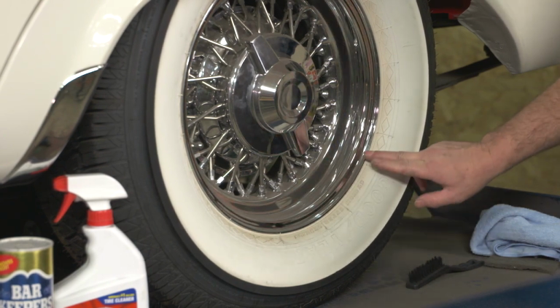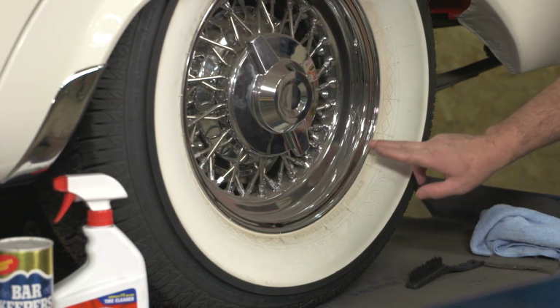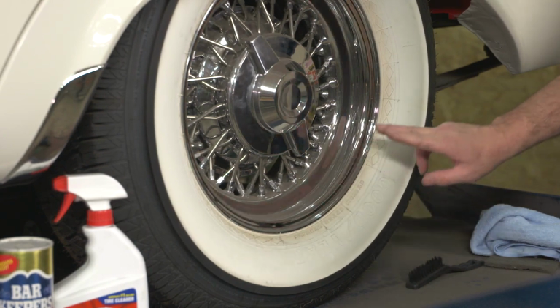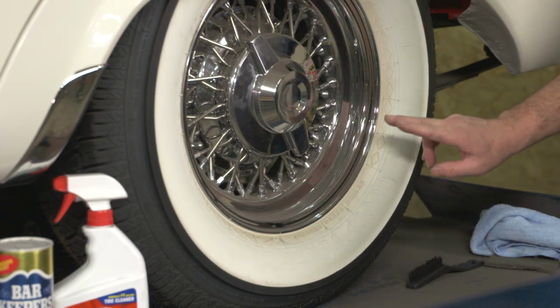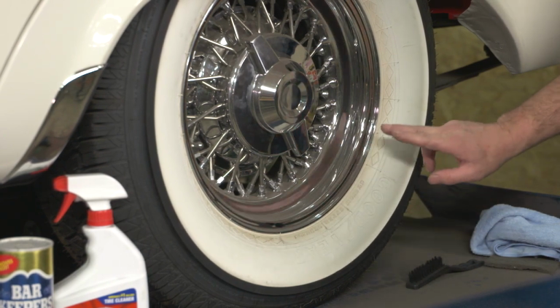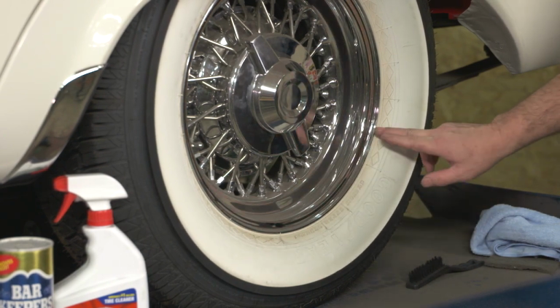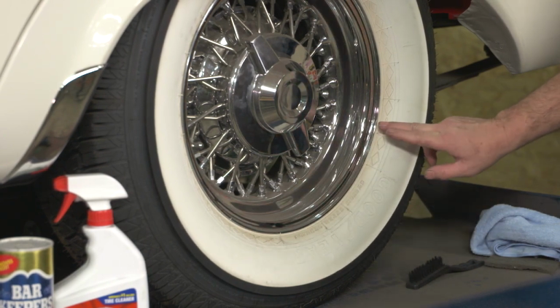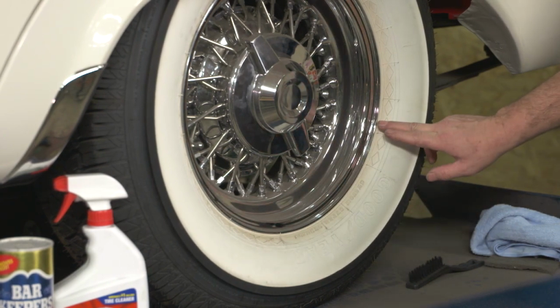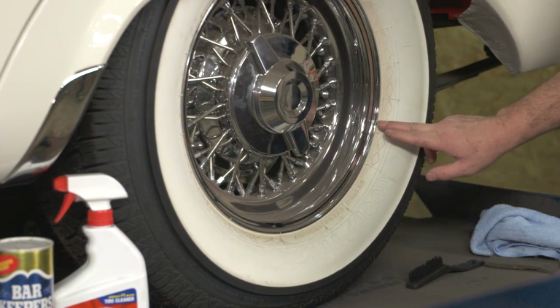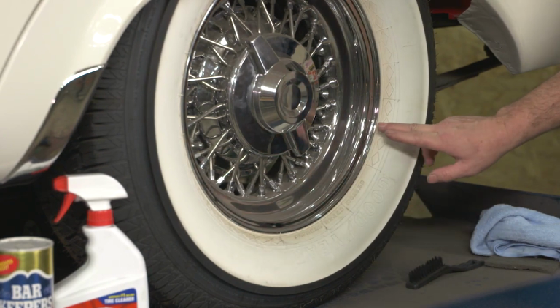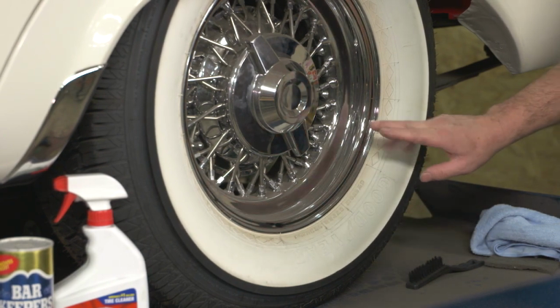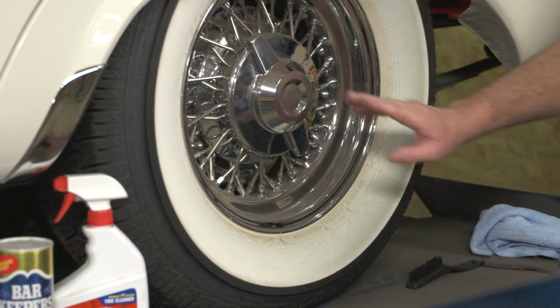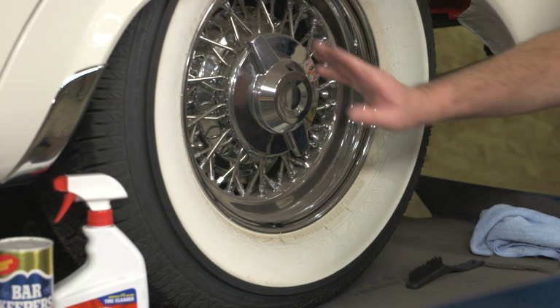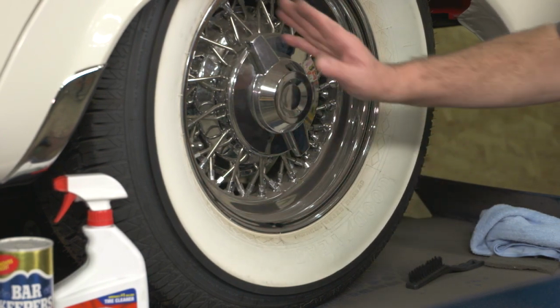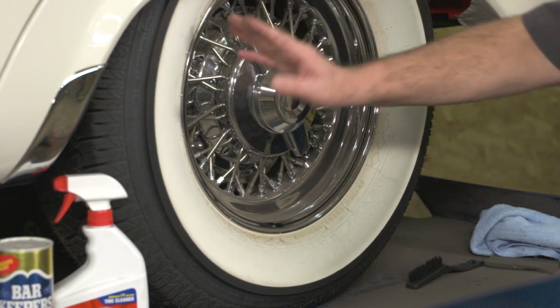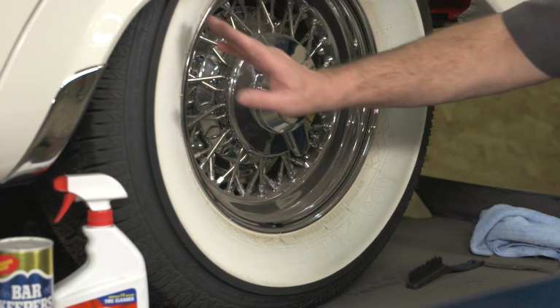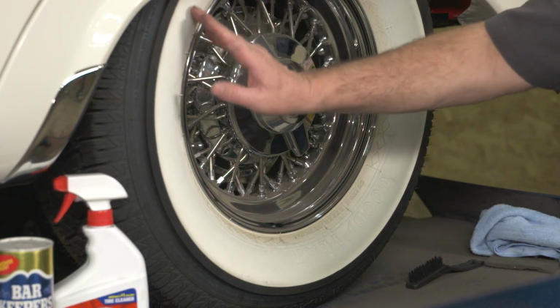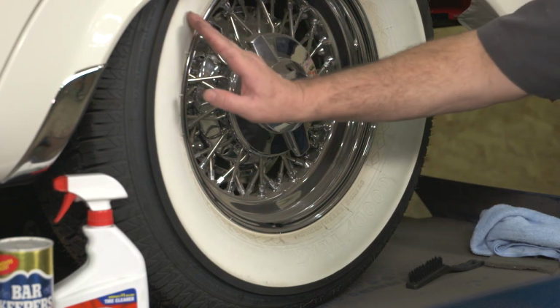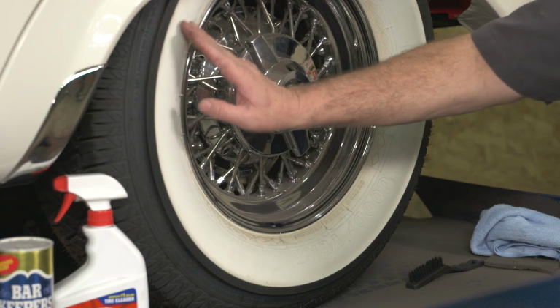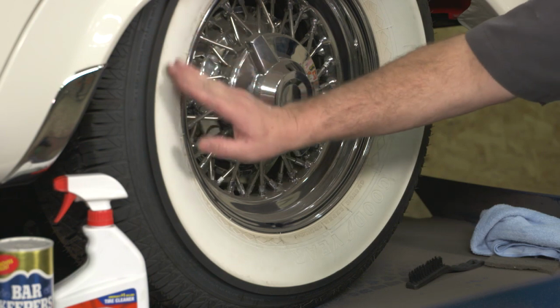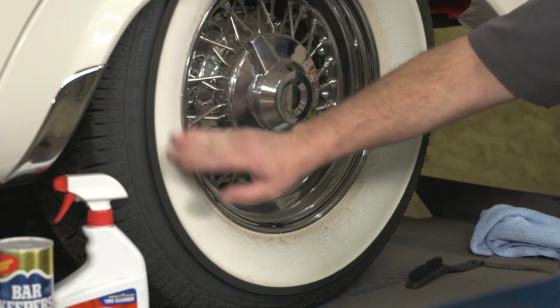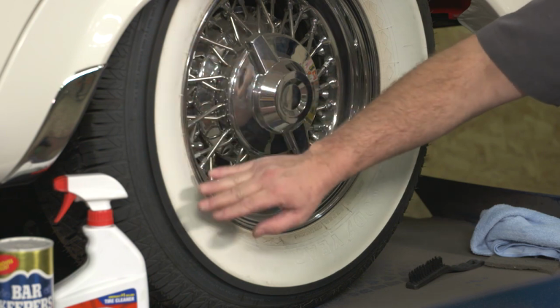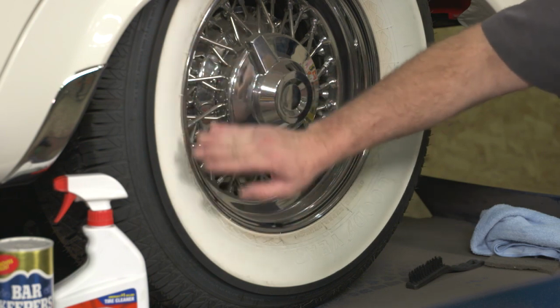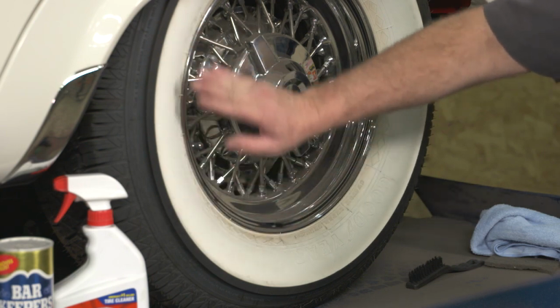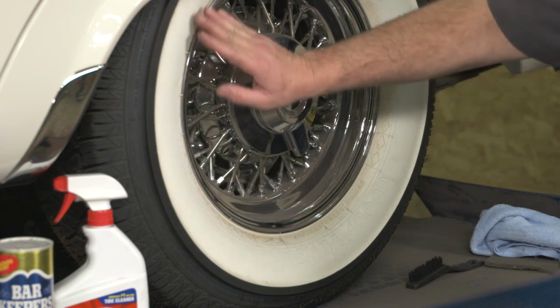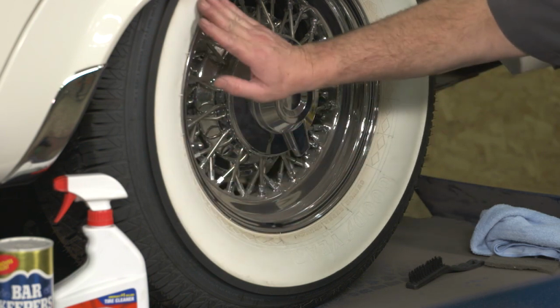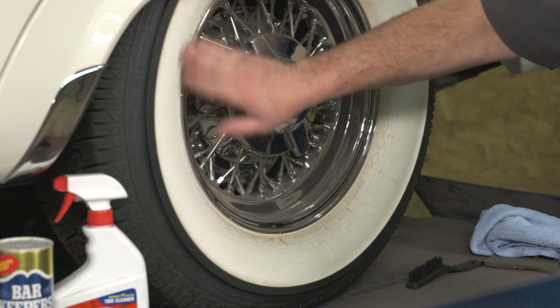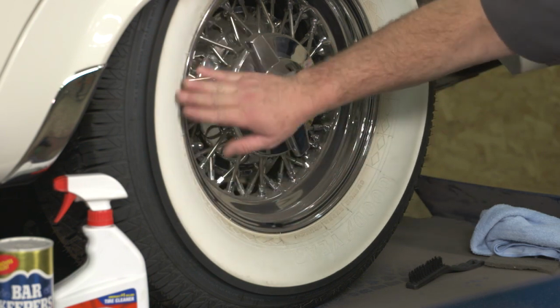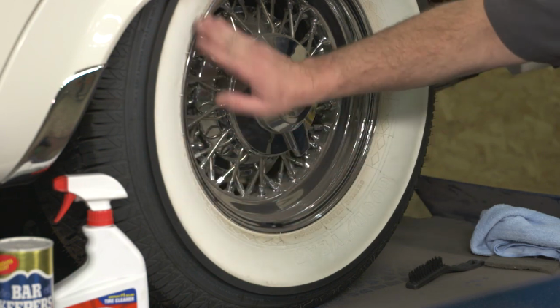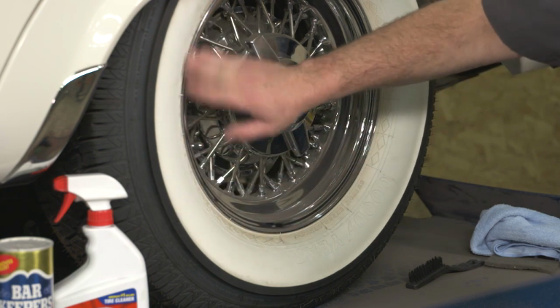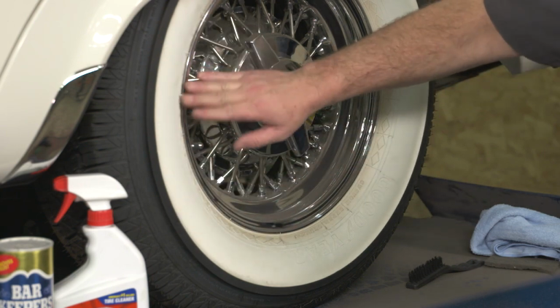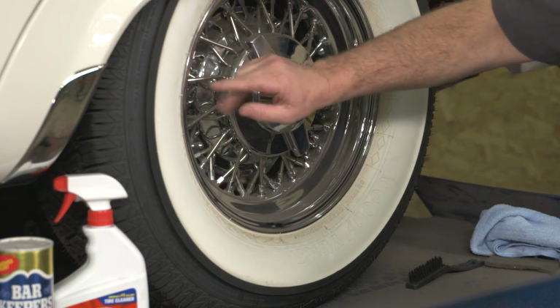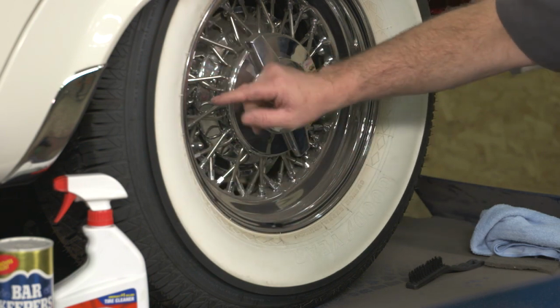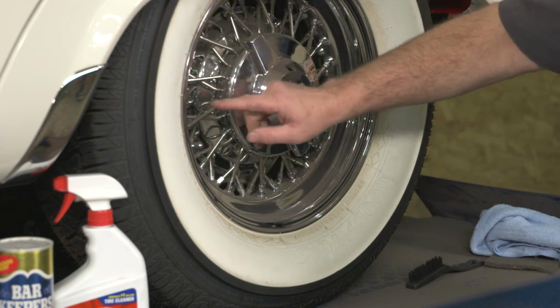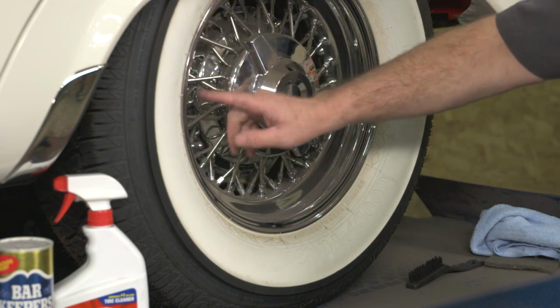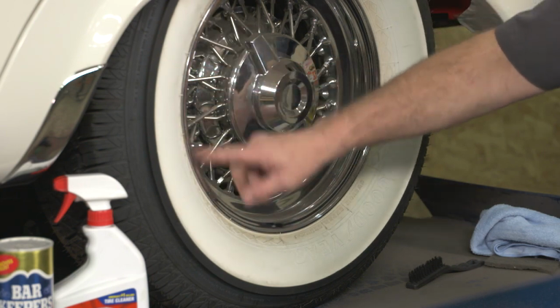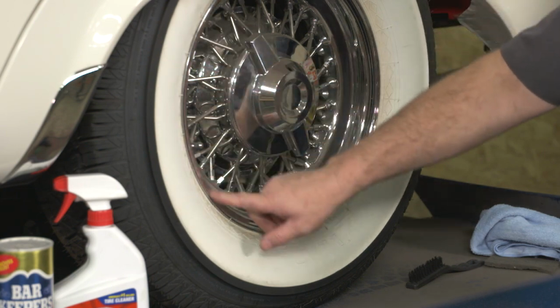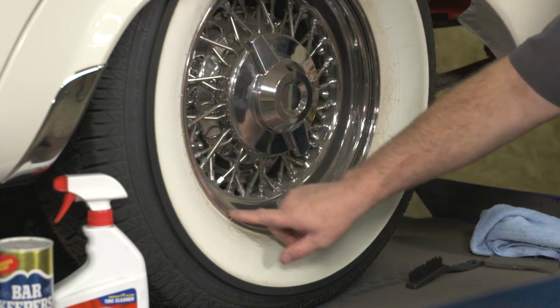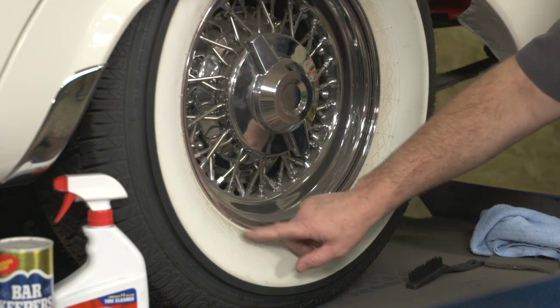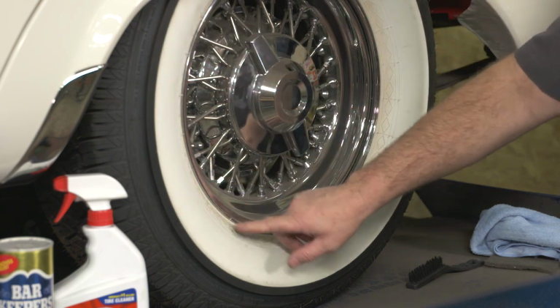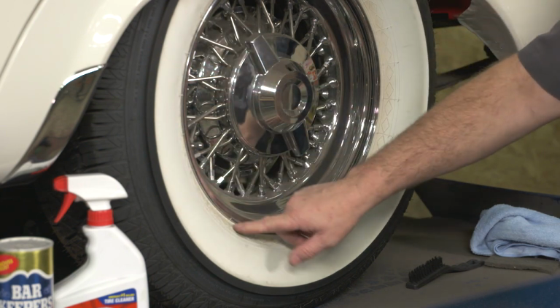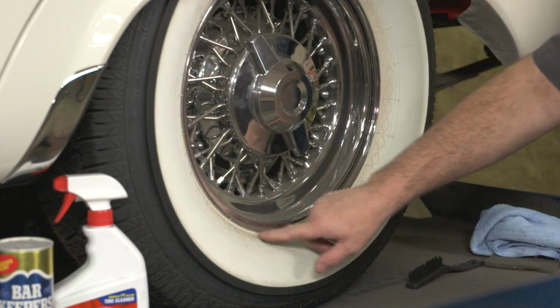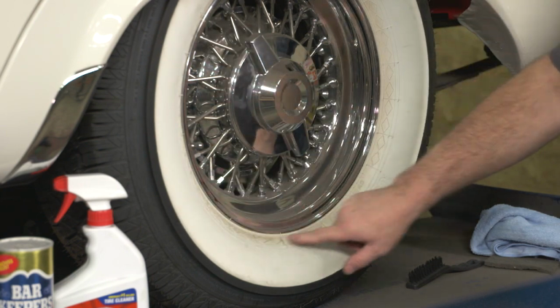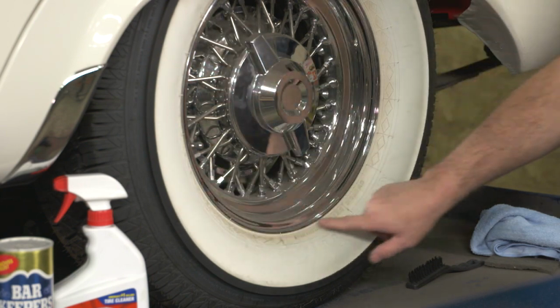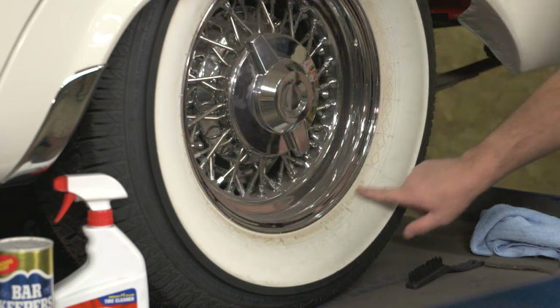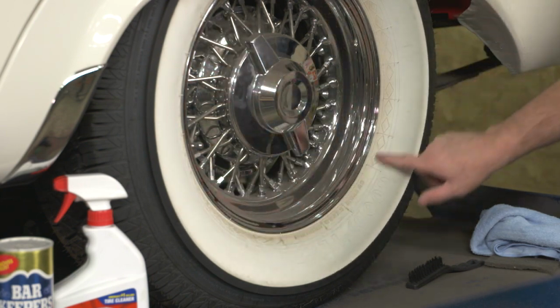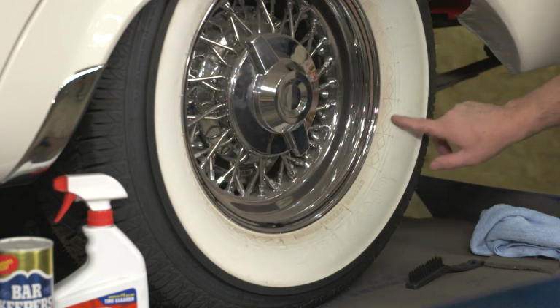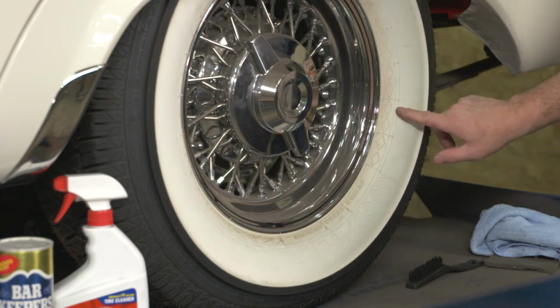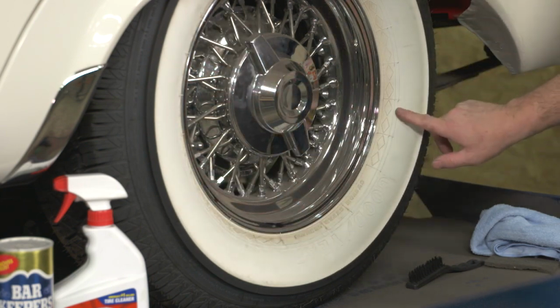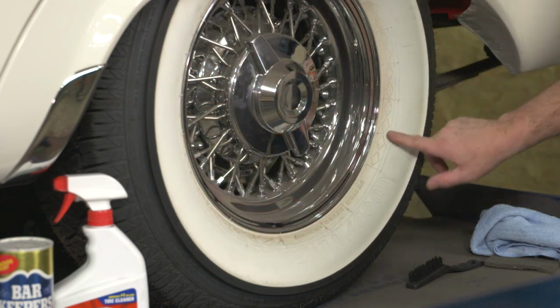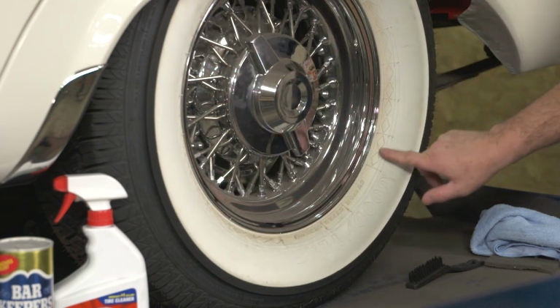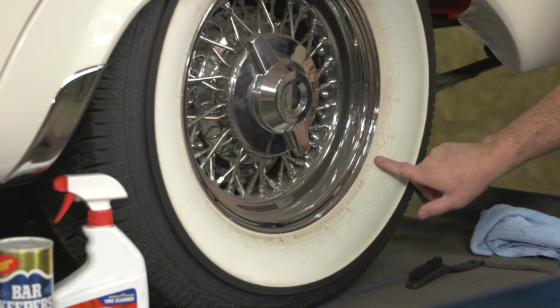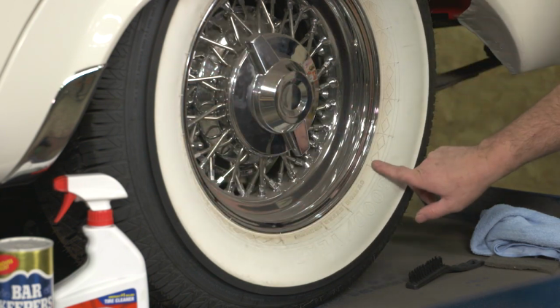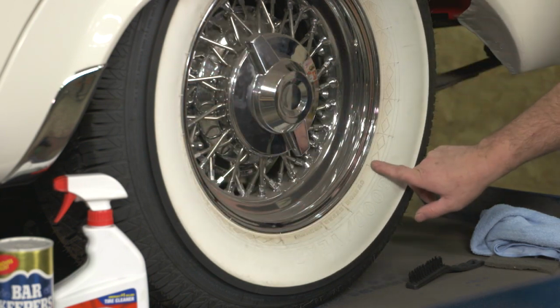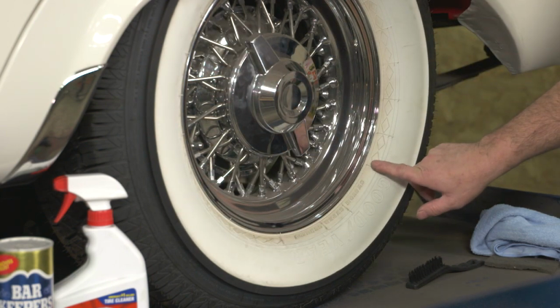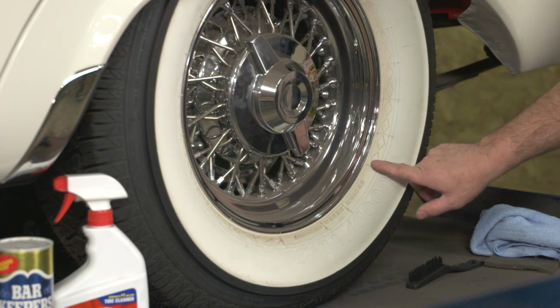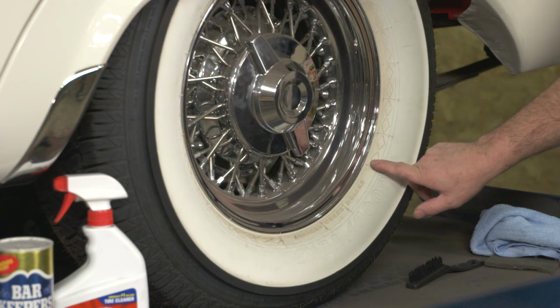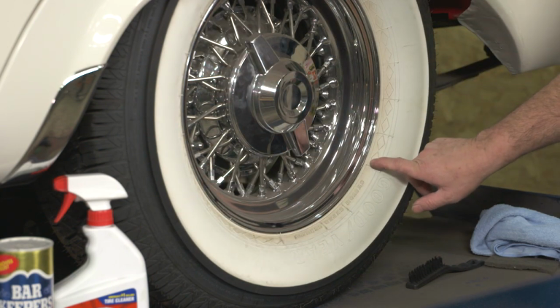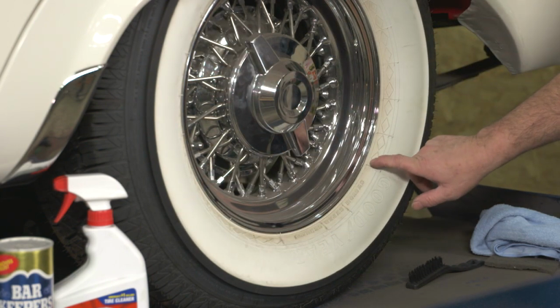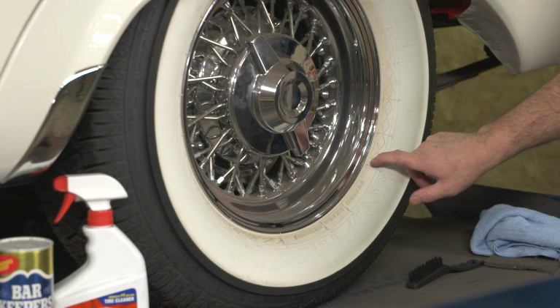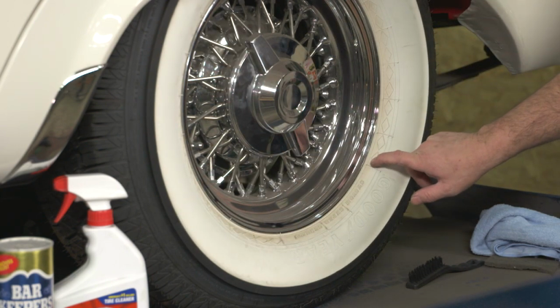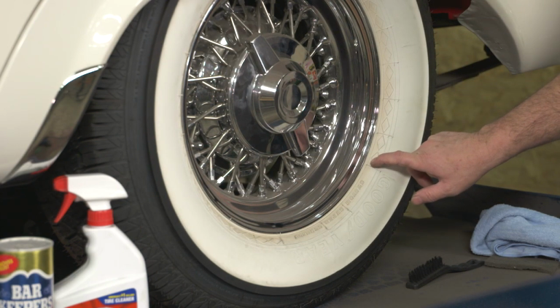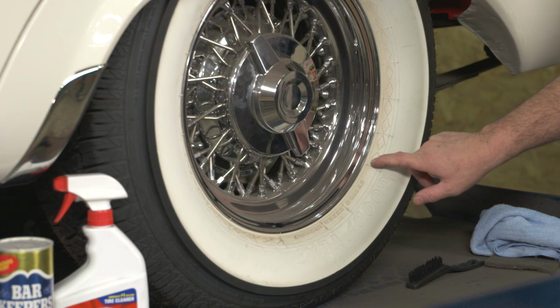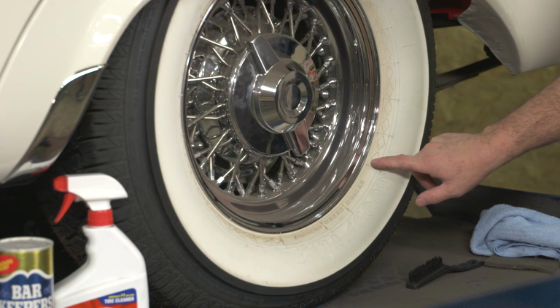When the tires are brand new, right after you get the blue off, they tend to be a little susceptible to this until they get cleaned a few times.